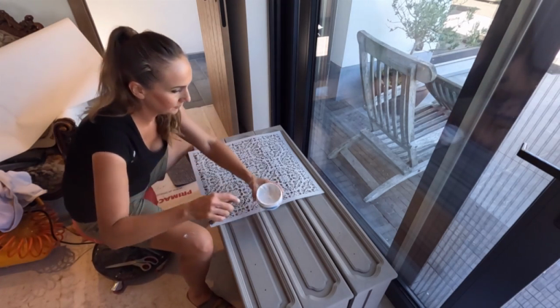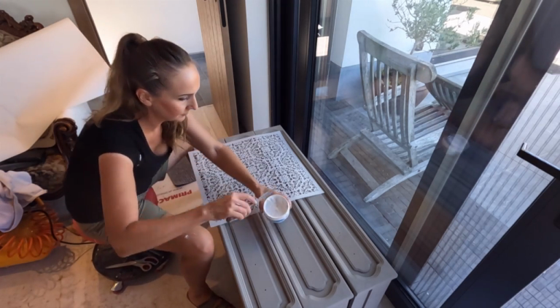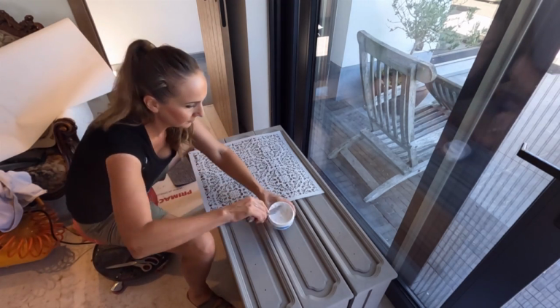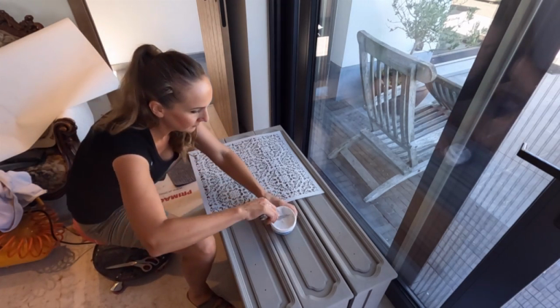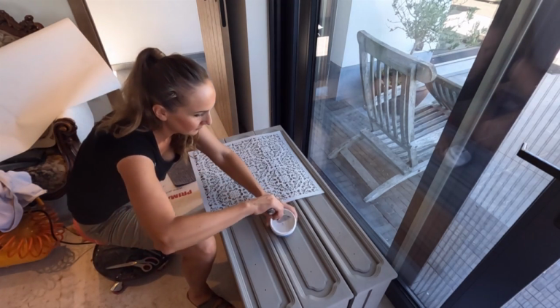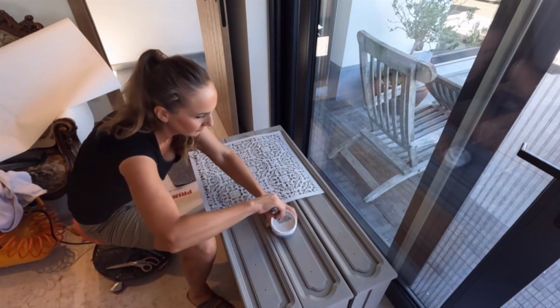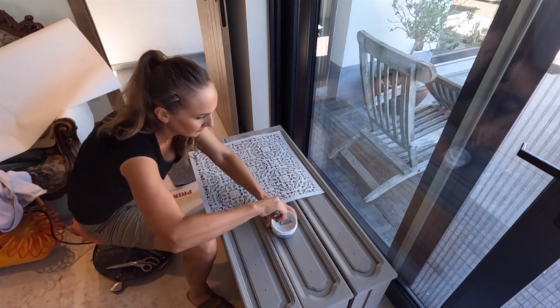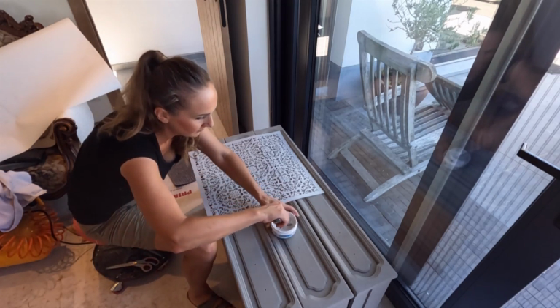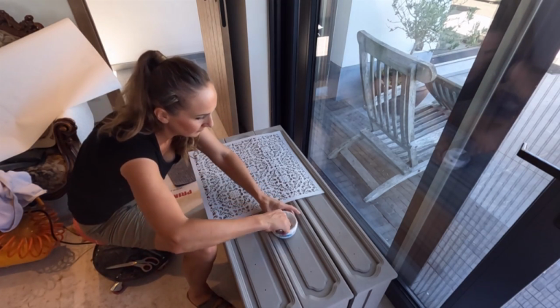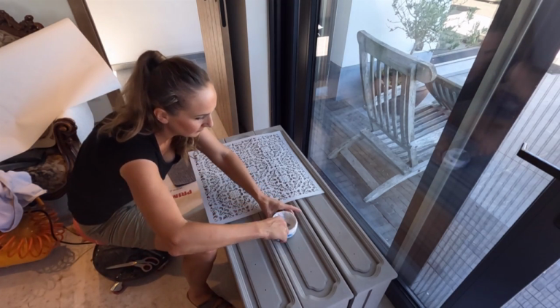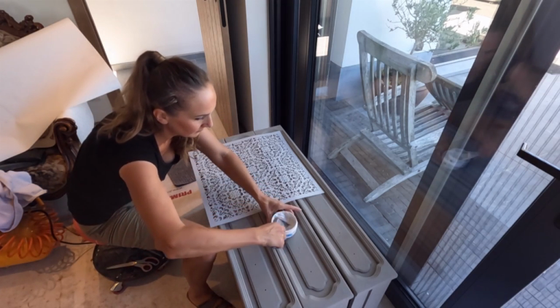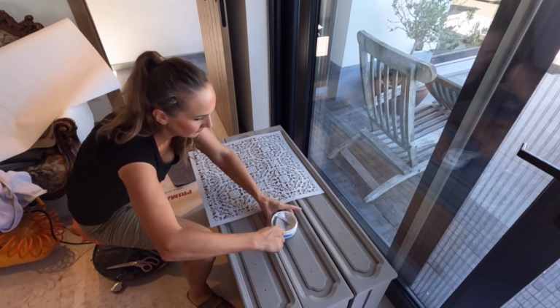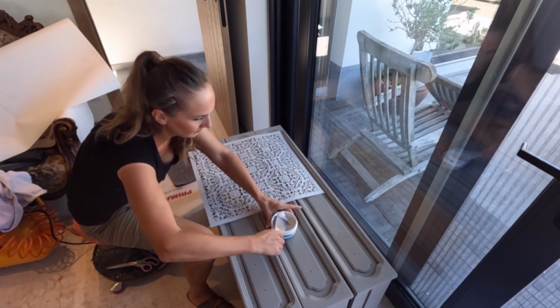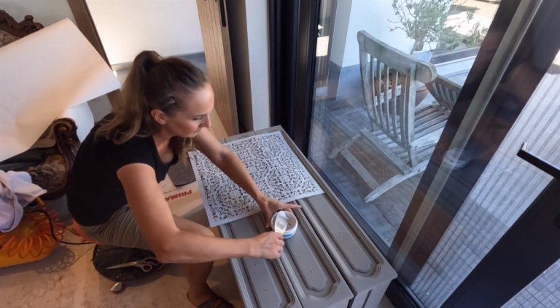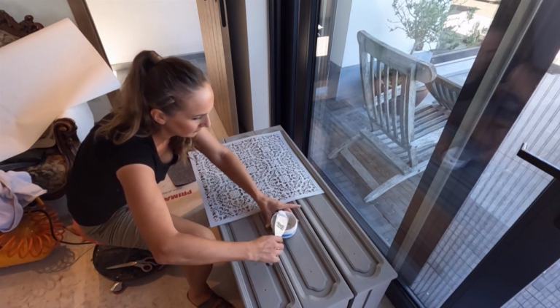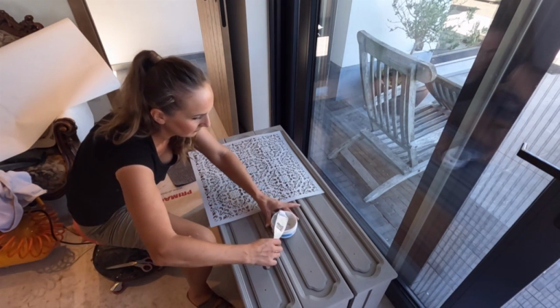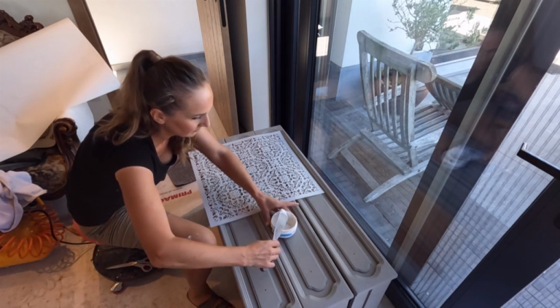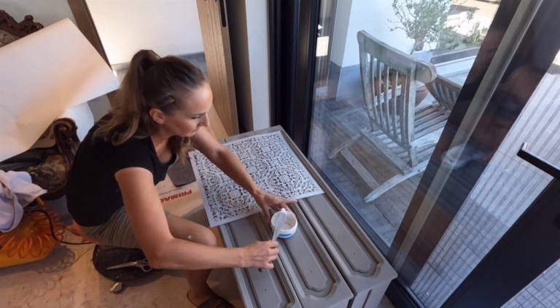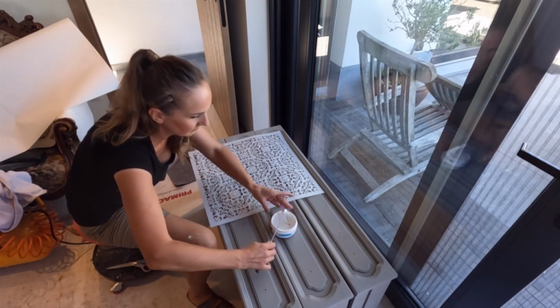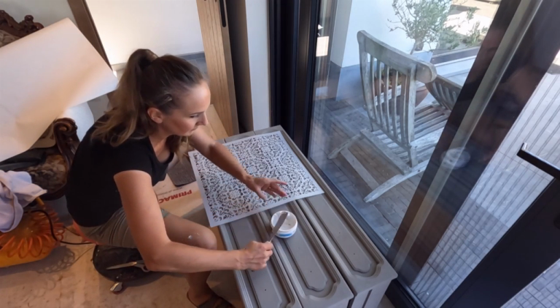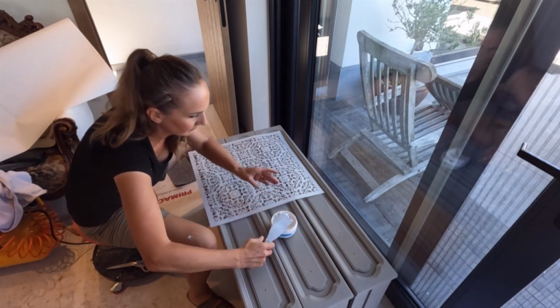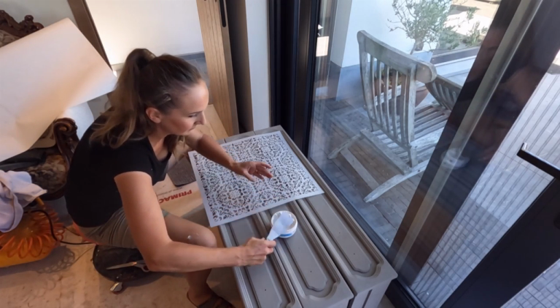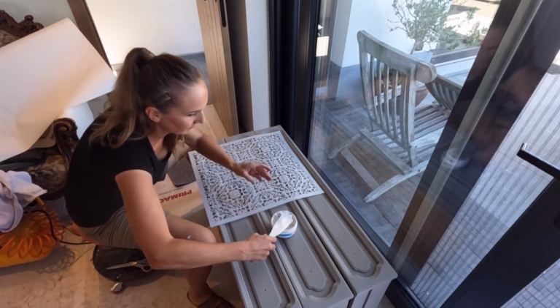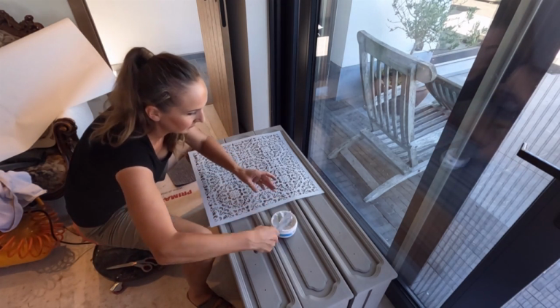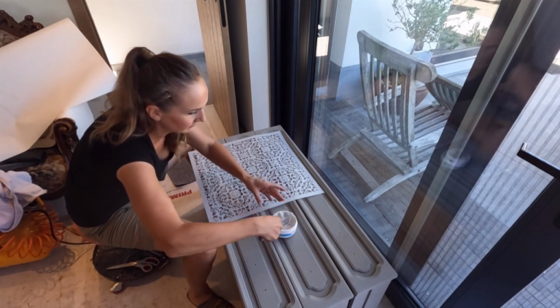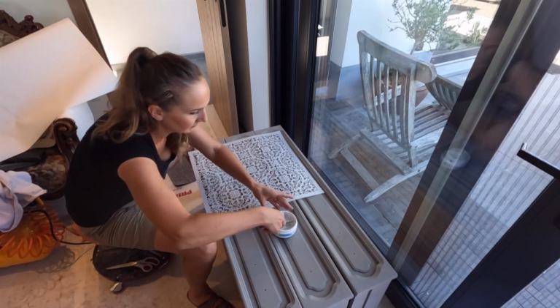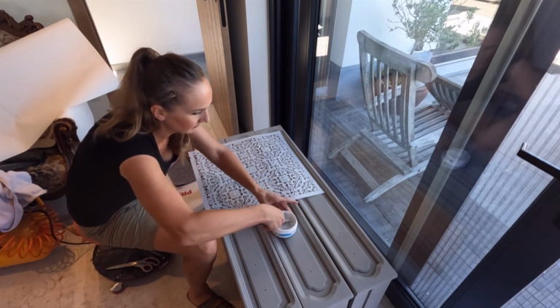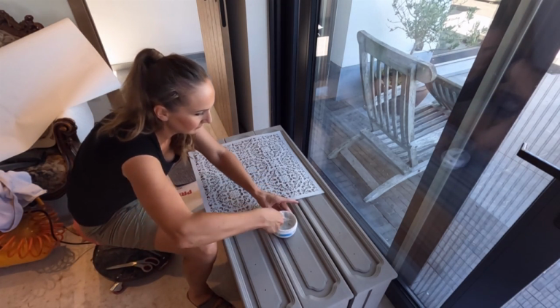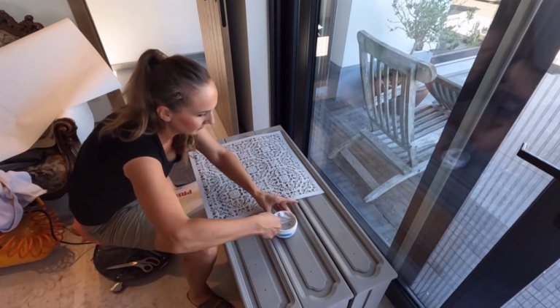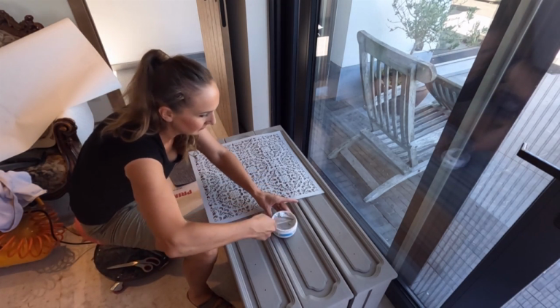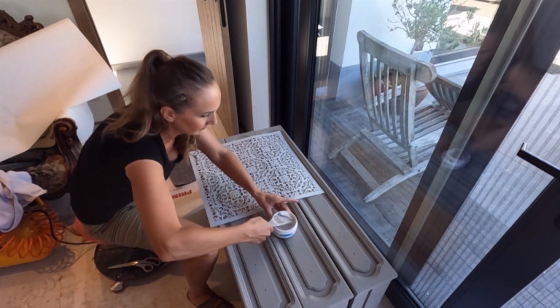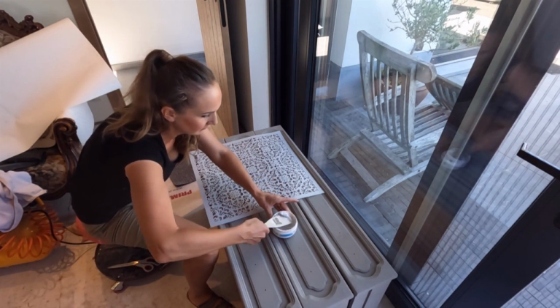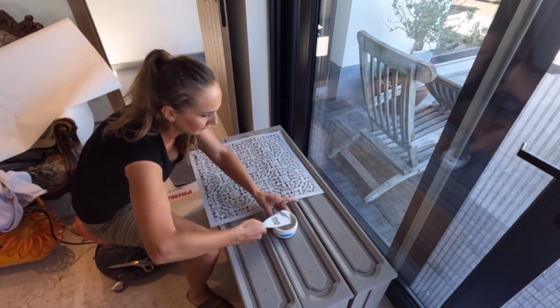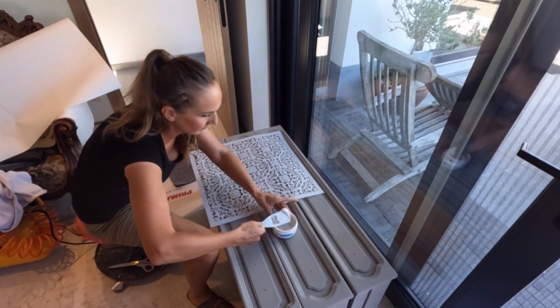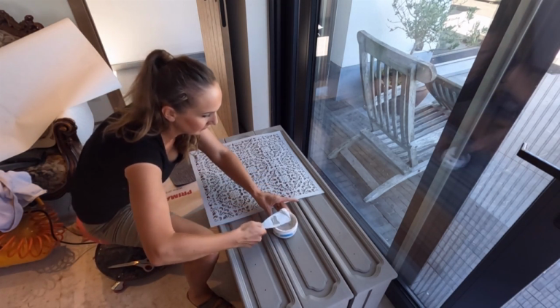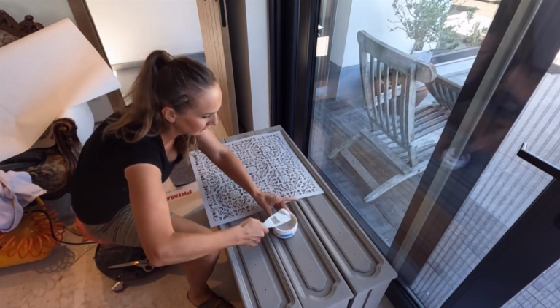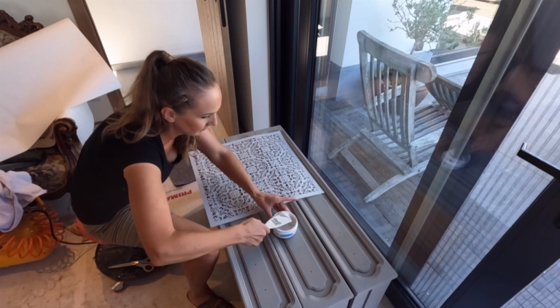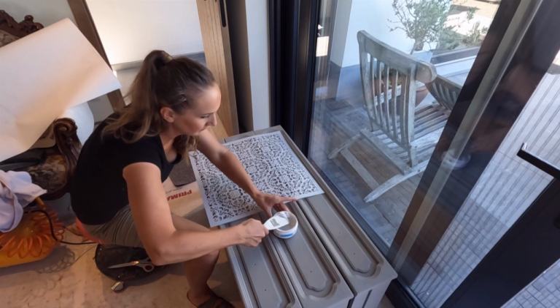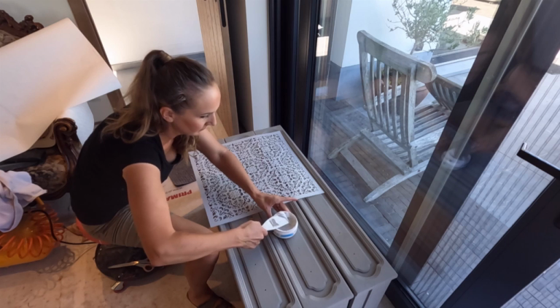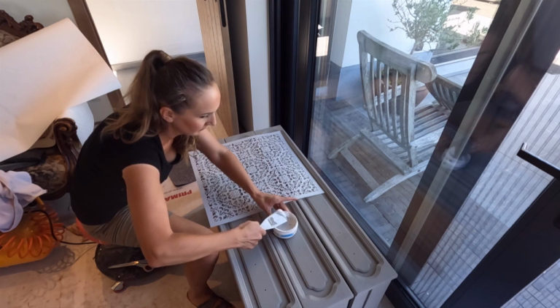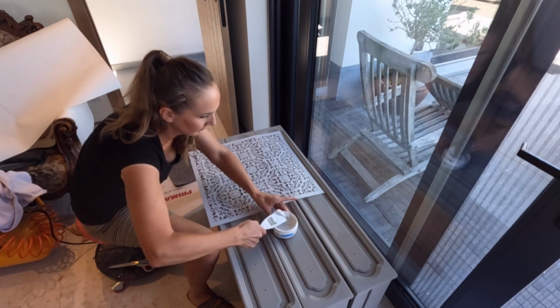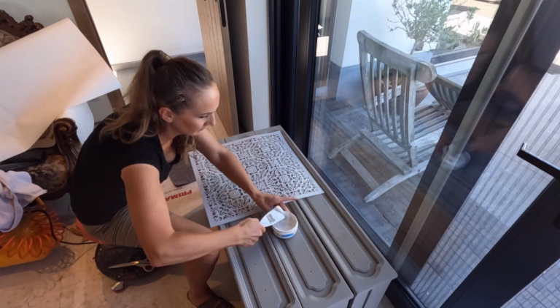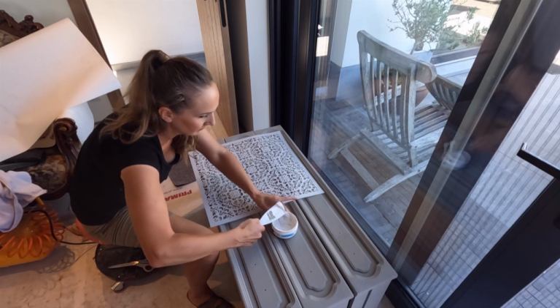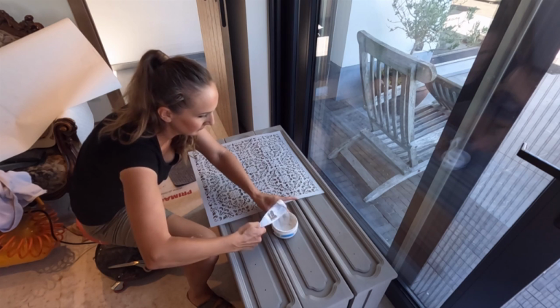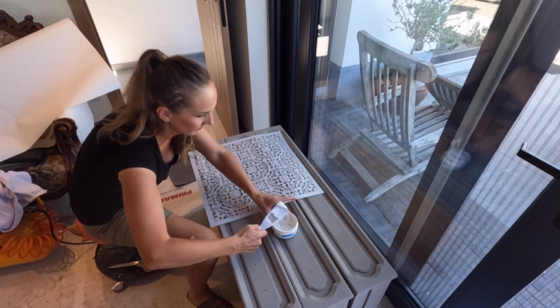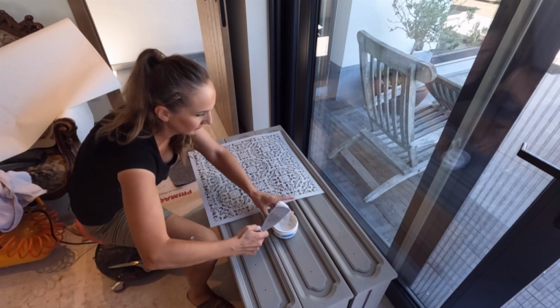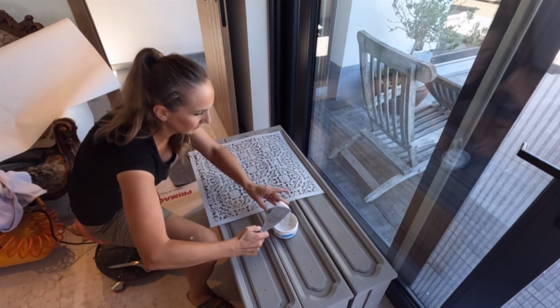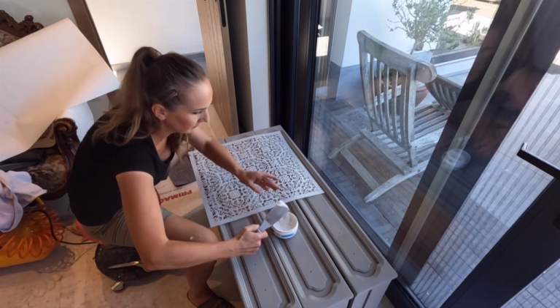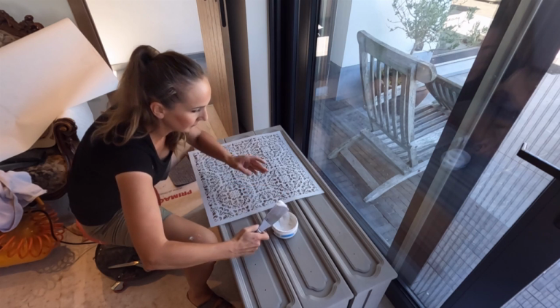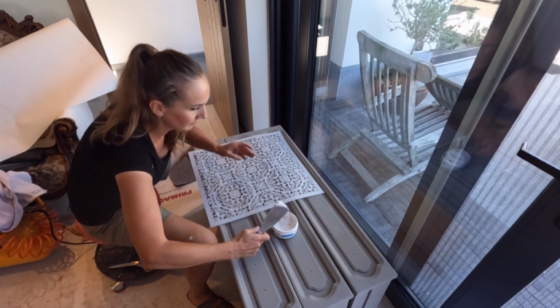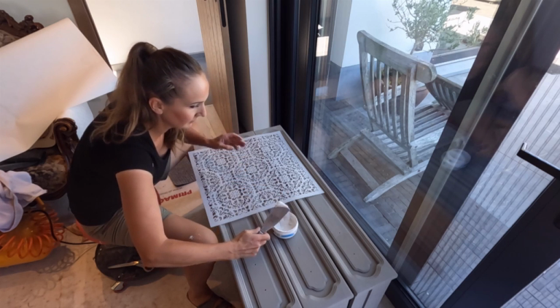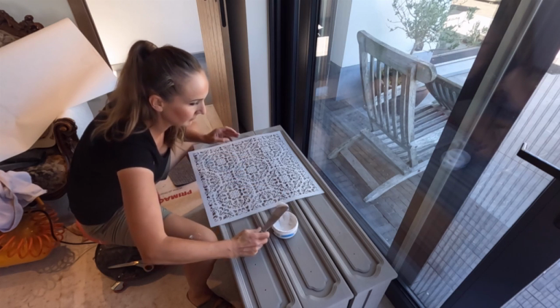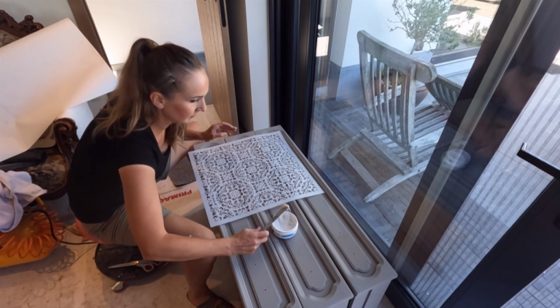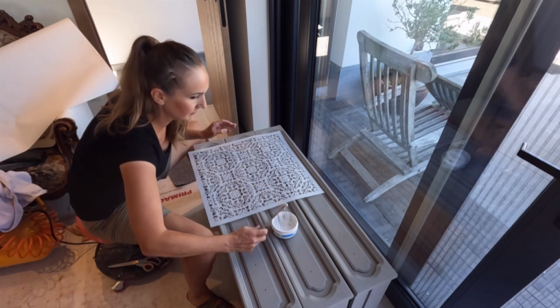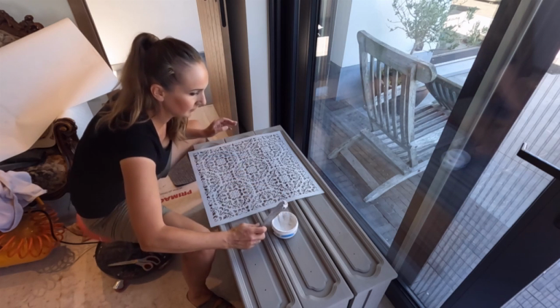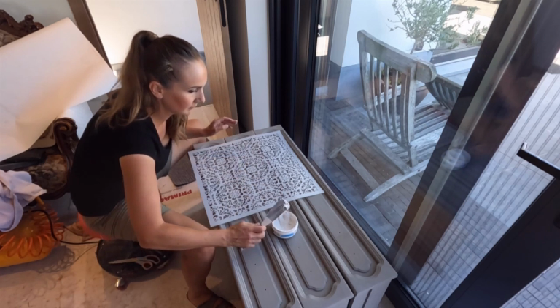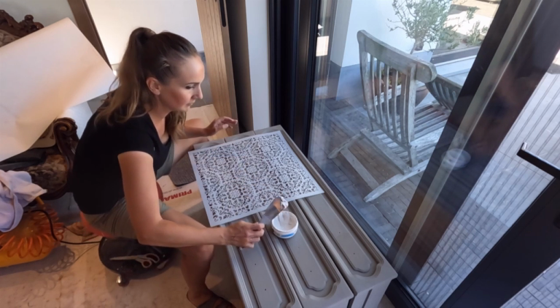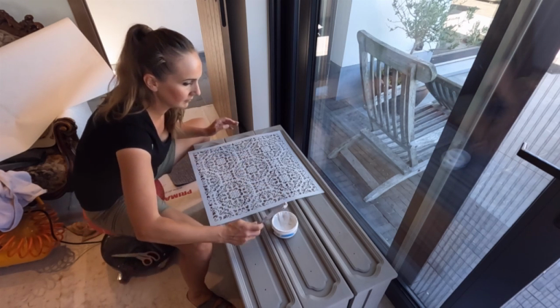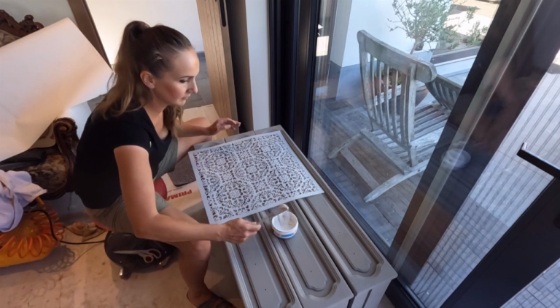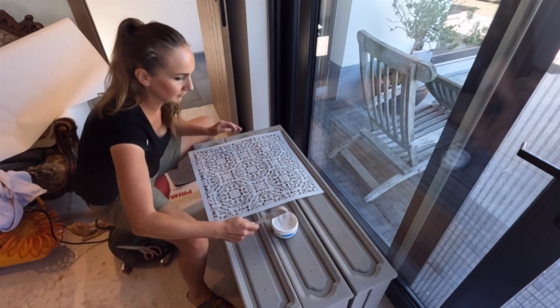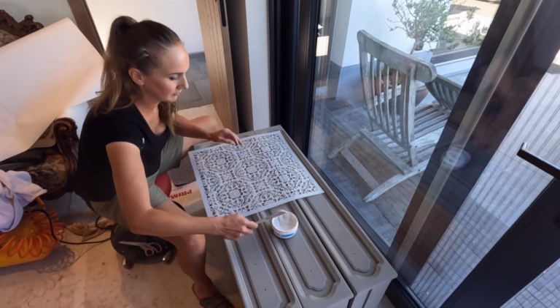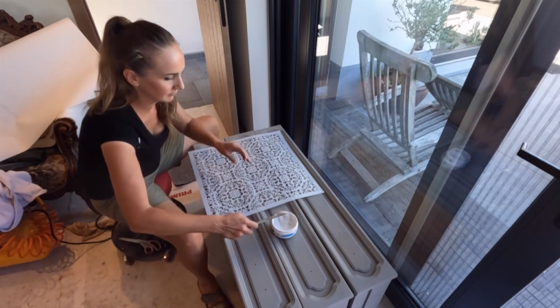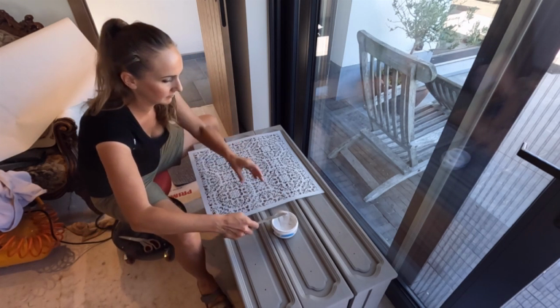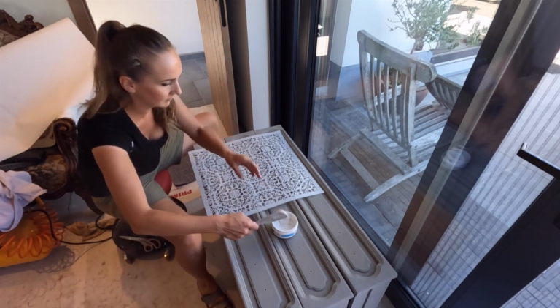While the raised stencil on both sides of the dresser was drying, I started with the drawer fronts.